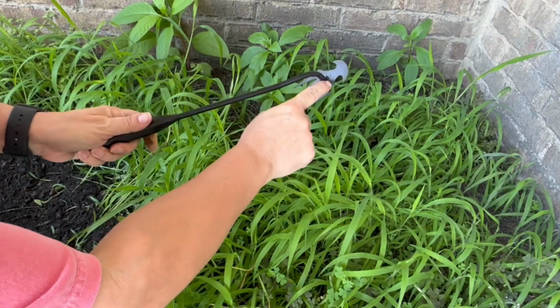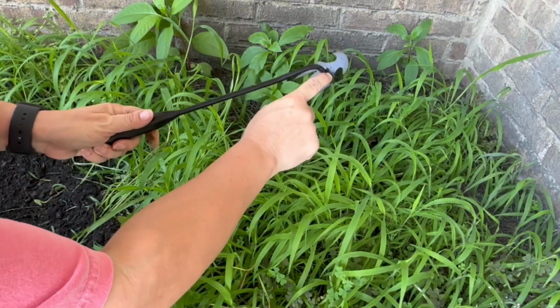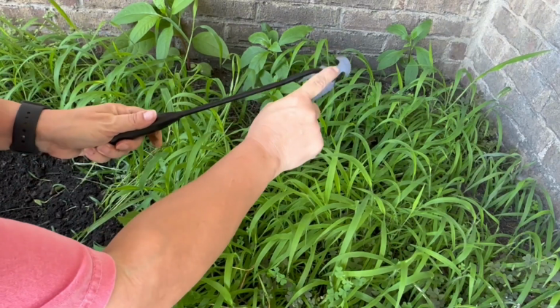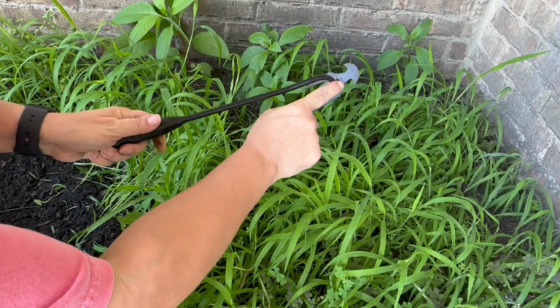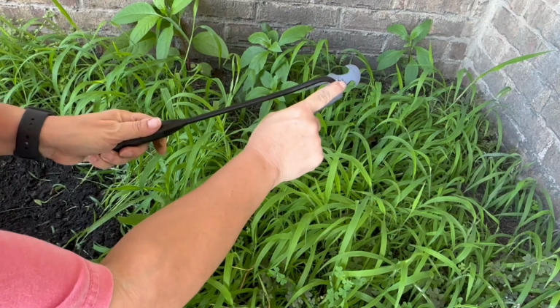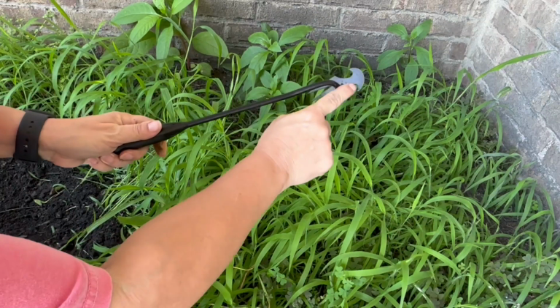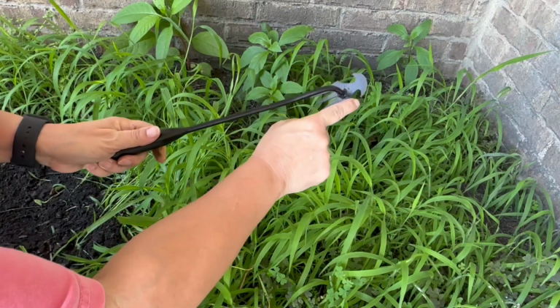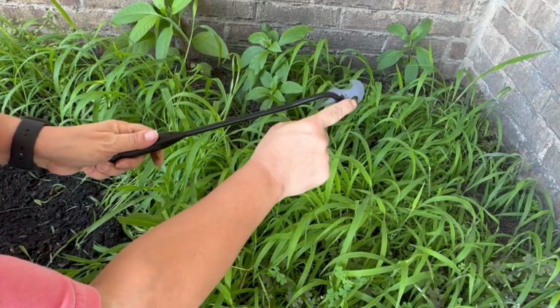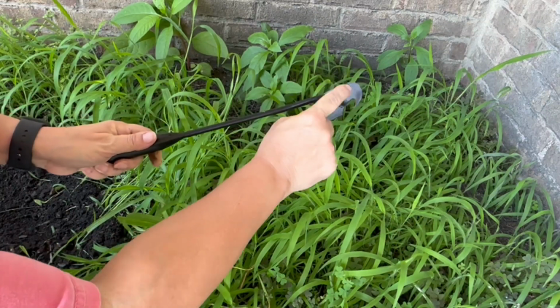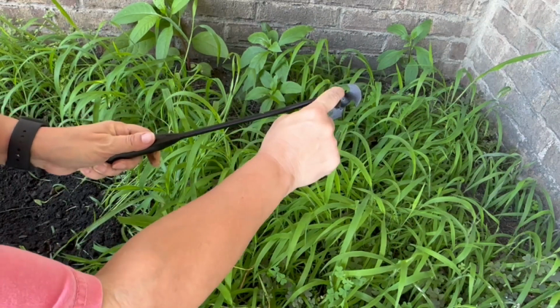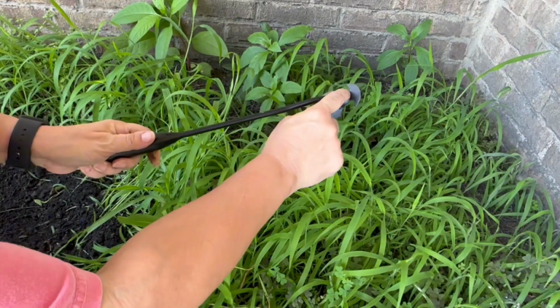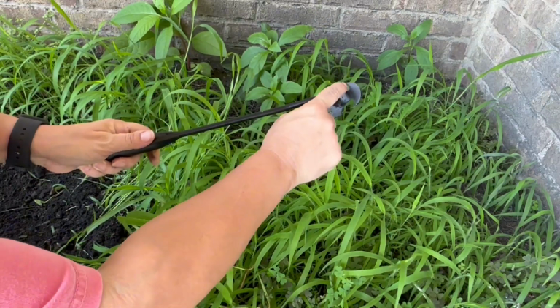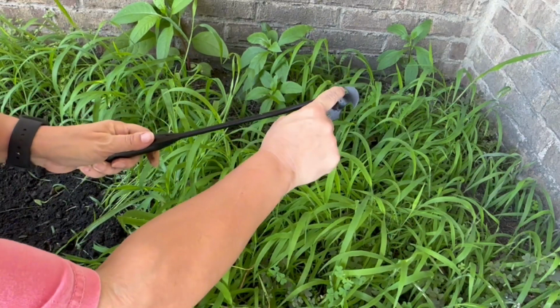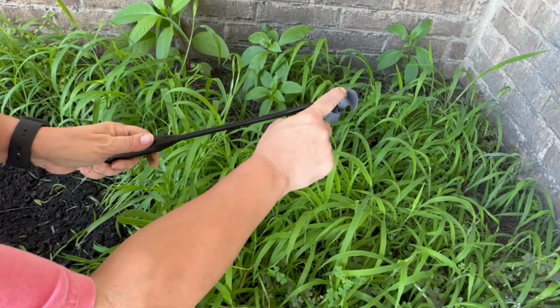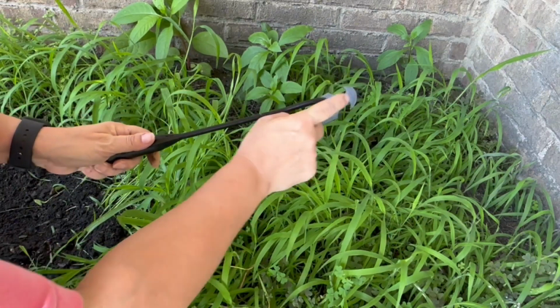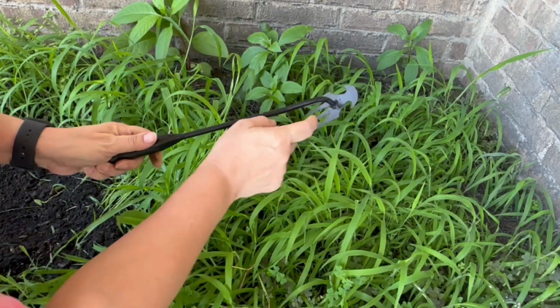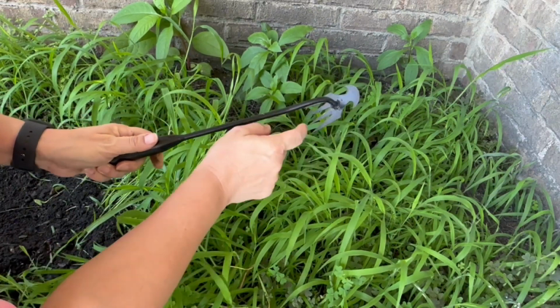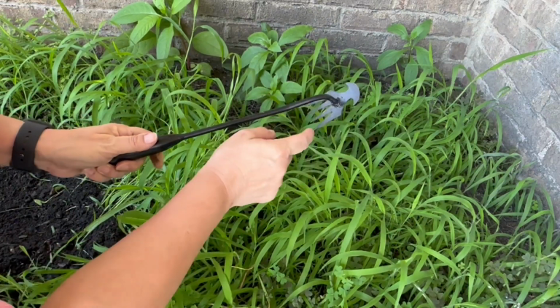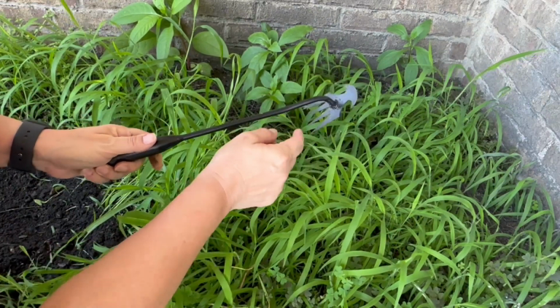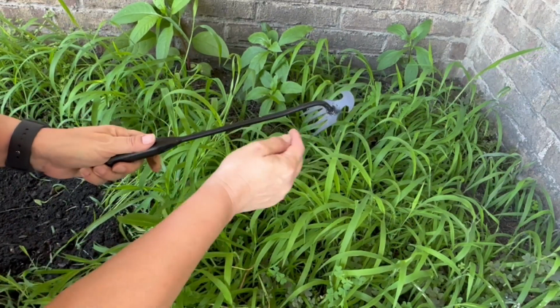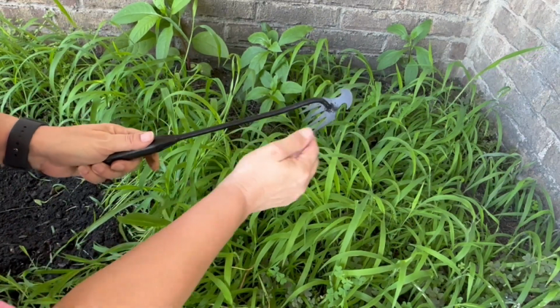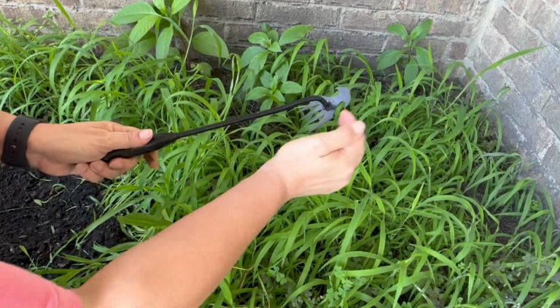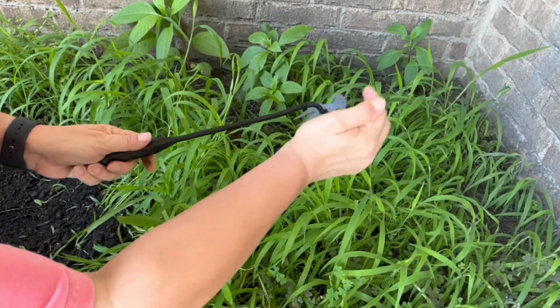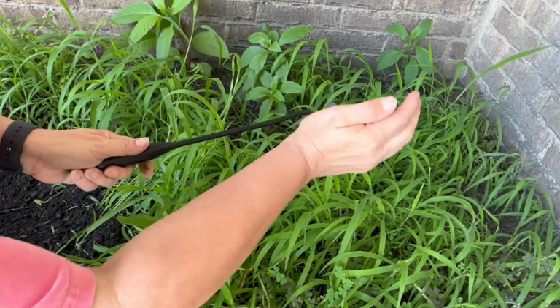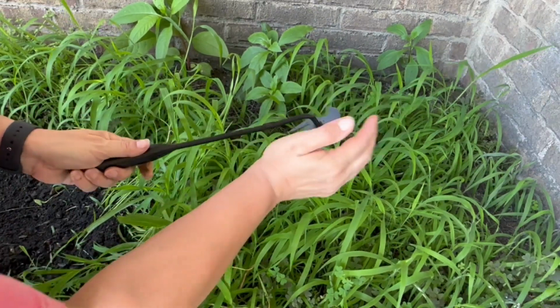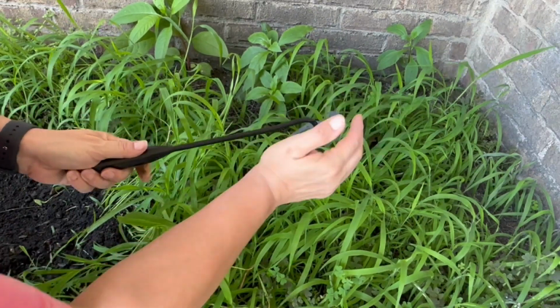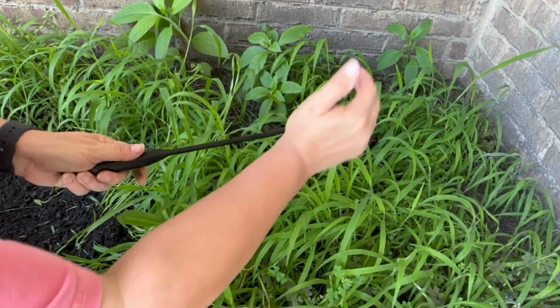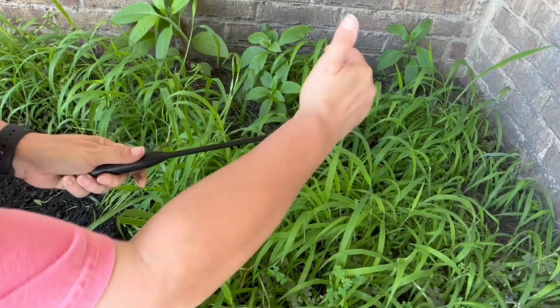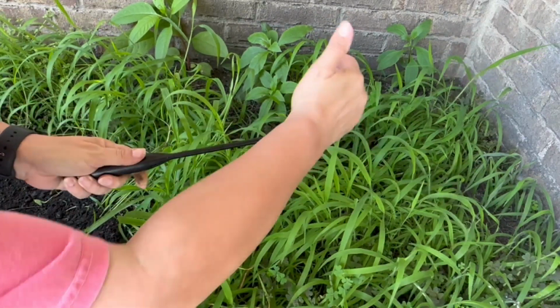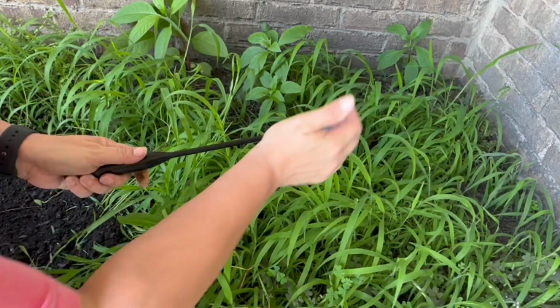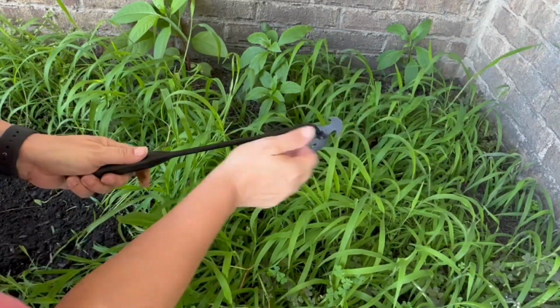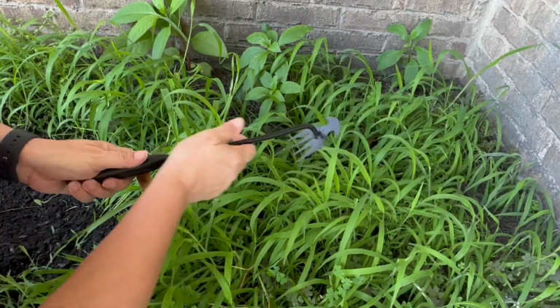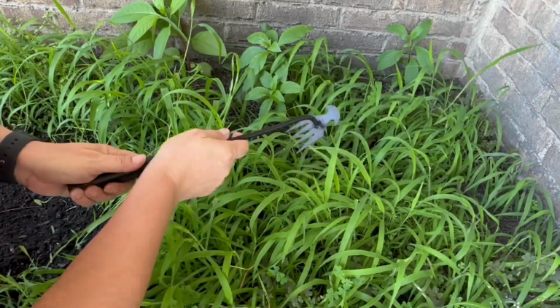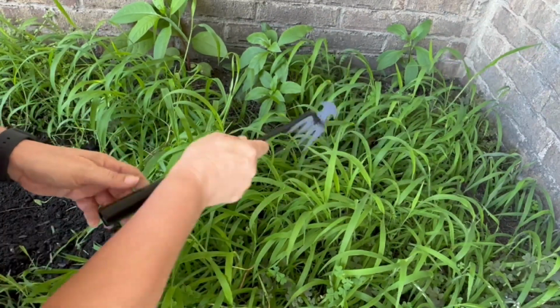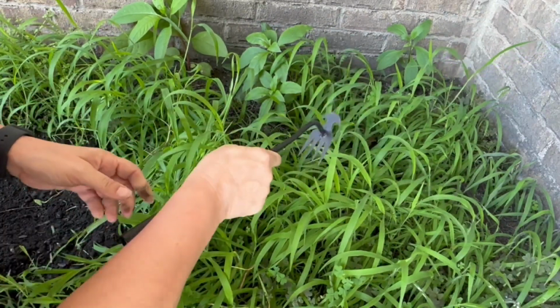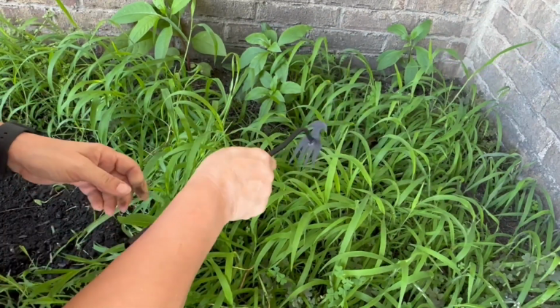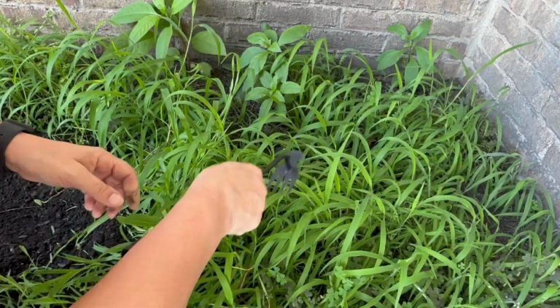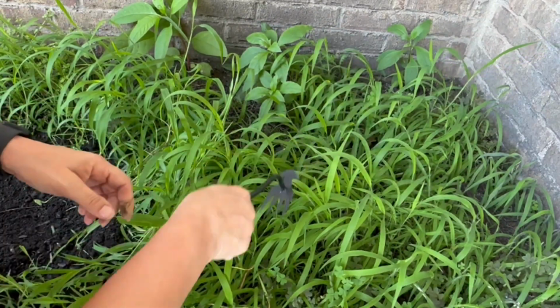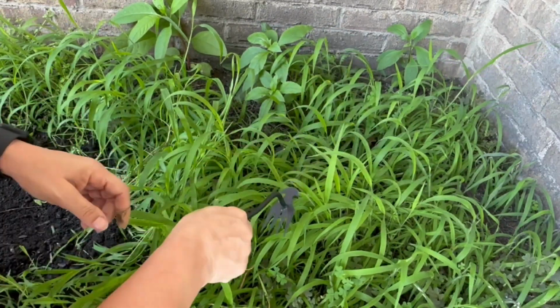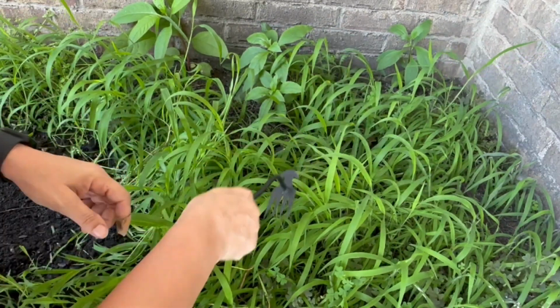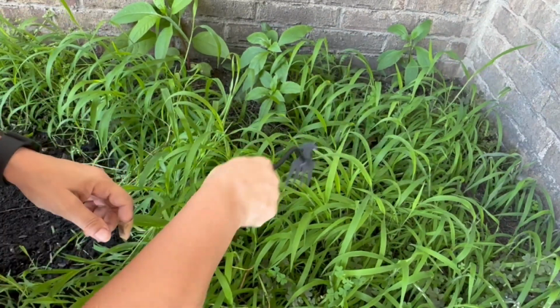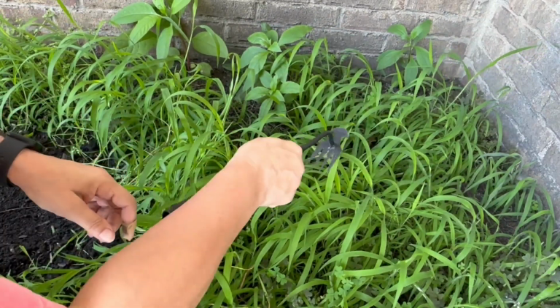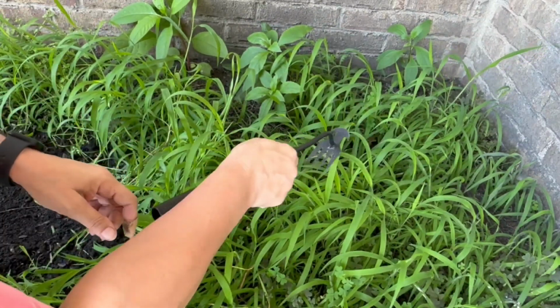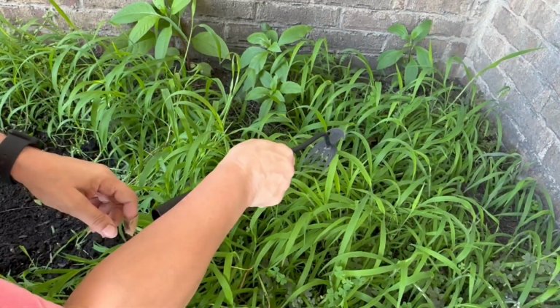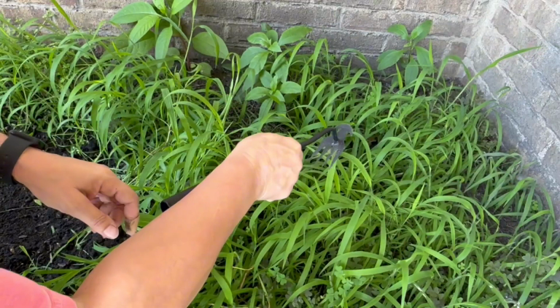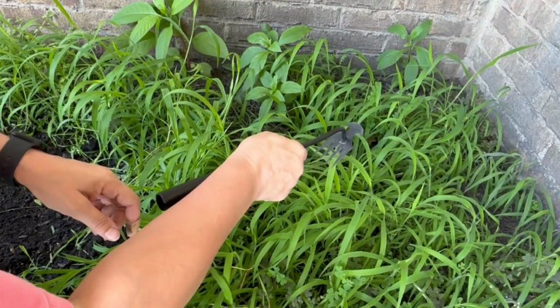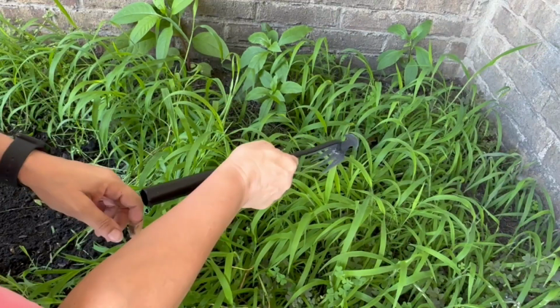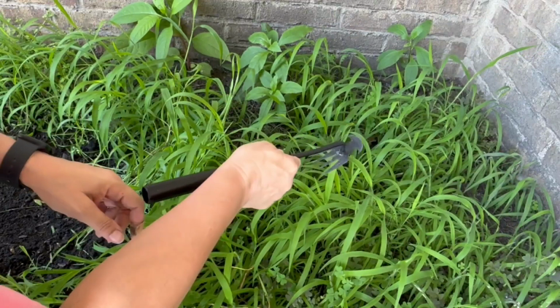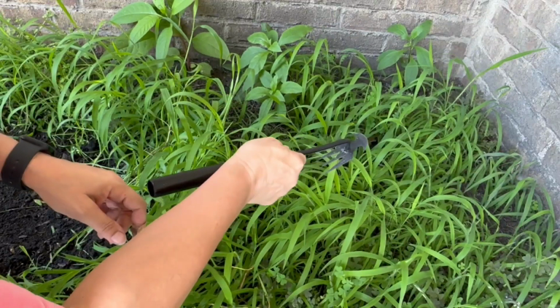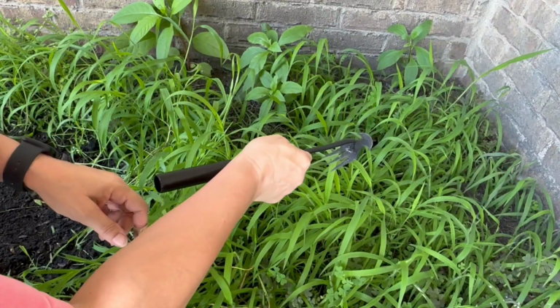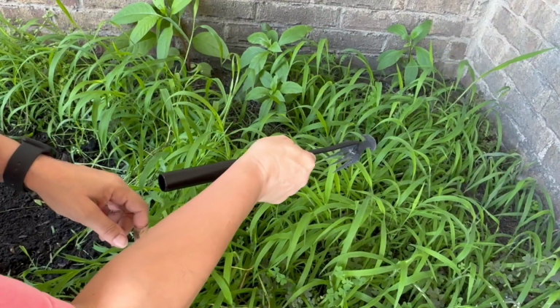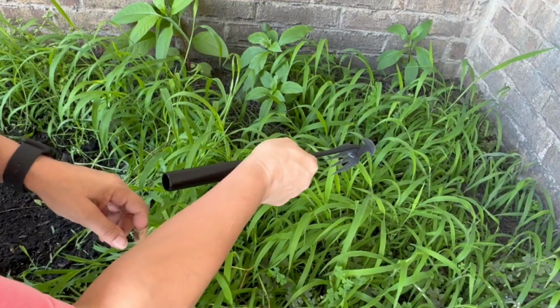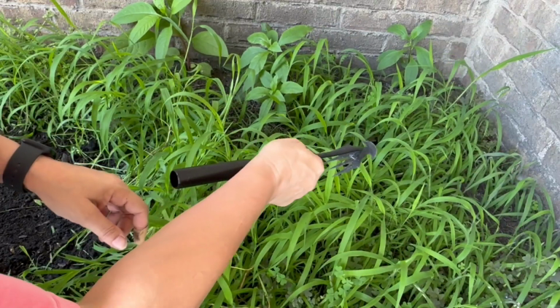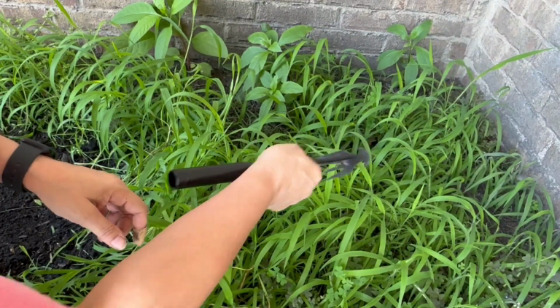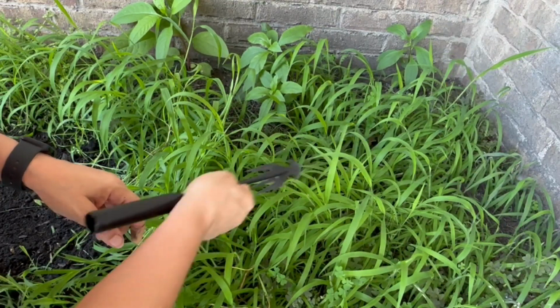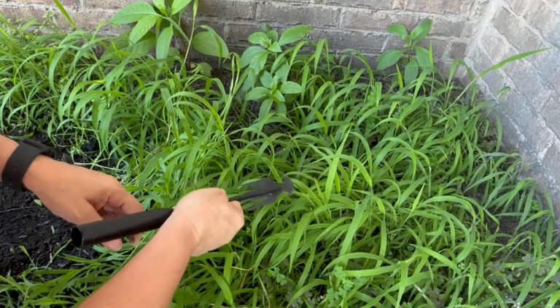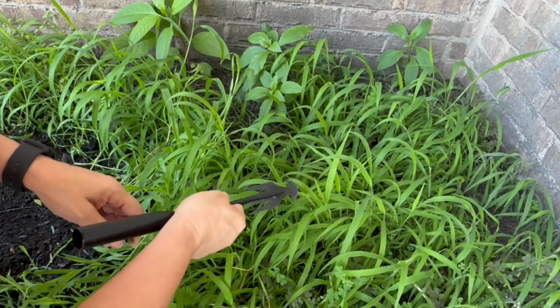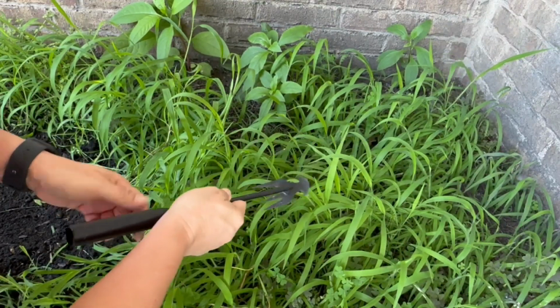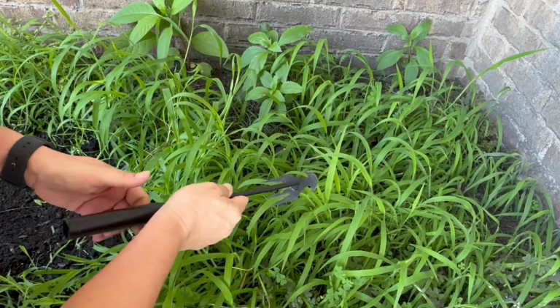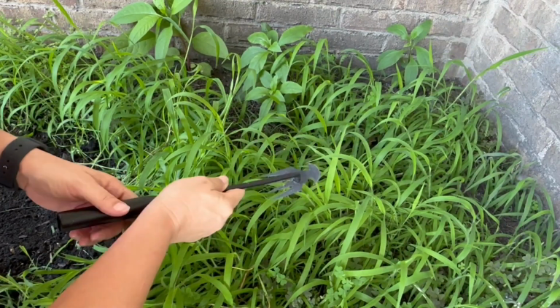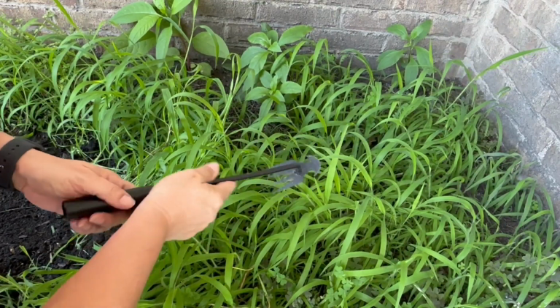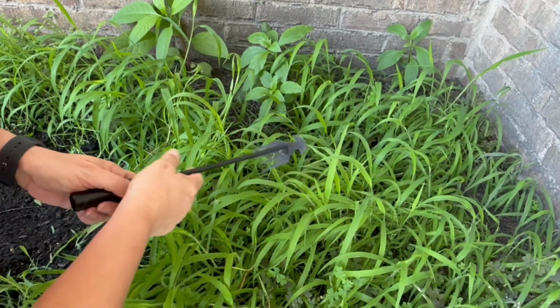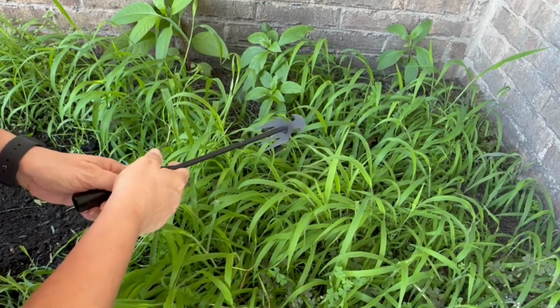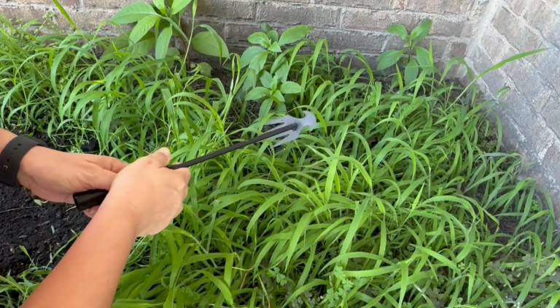These little hooks here are designed to get into tight spaces, so if you've got like a rock border, you can actually get in there and hook around that and pull that weed out.